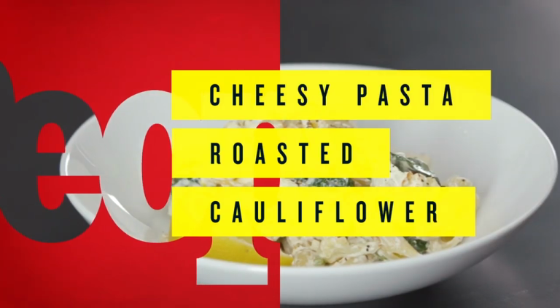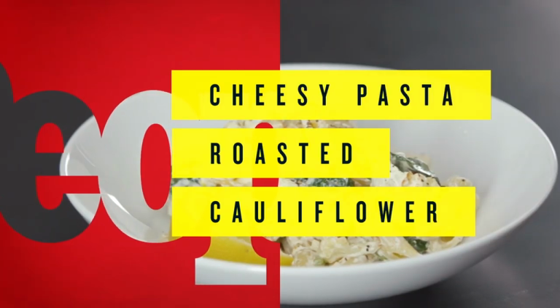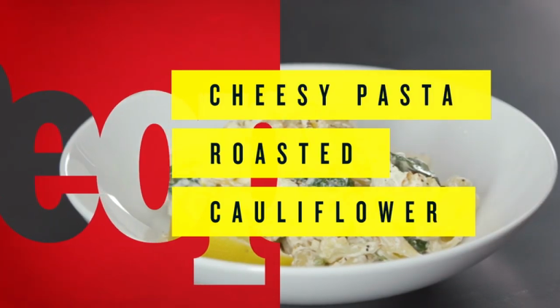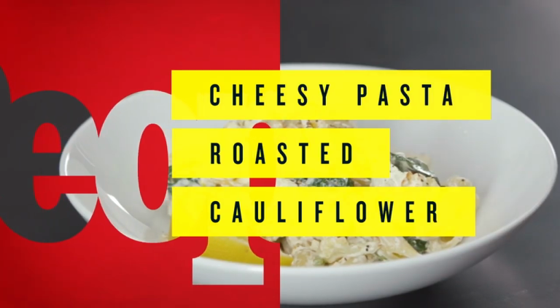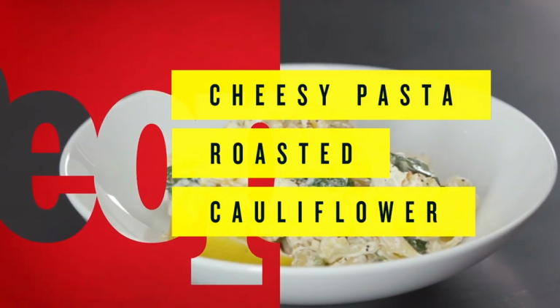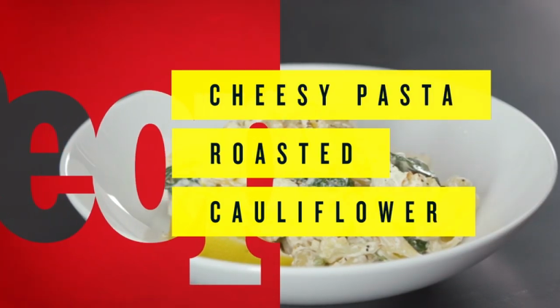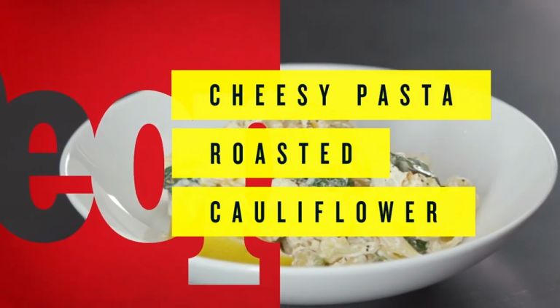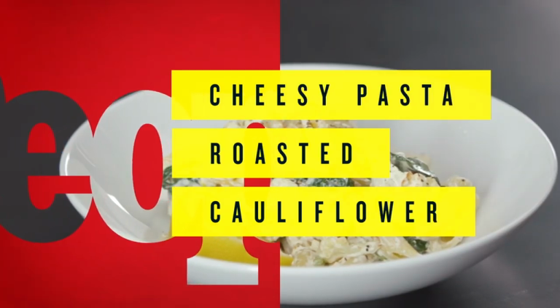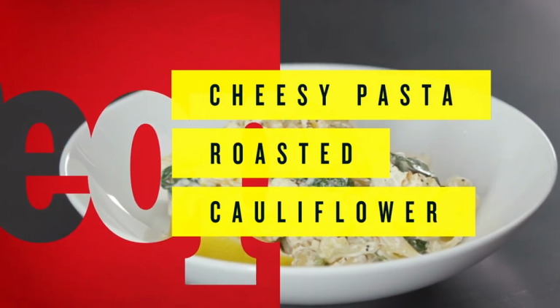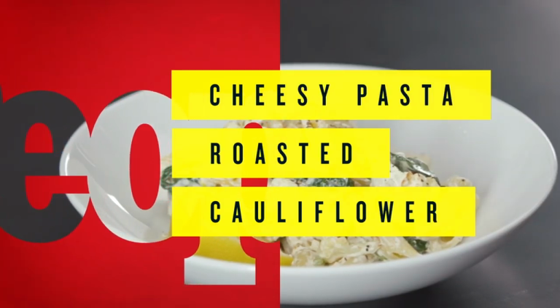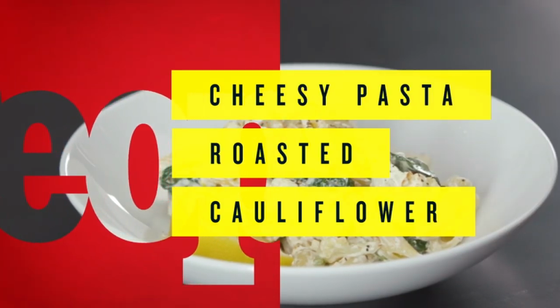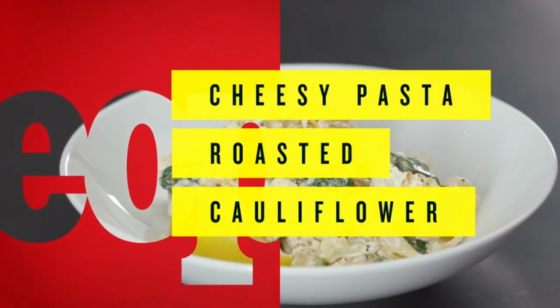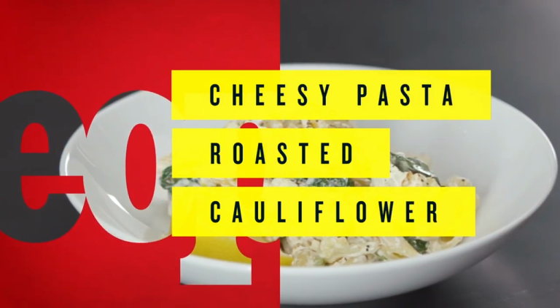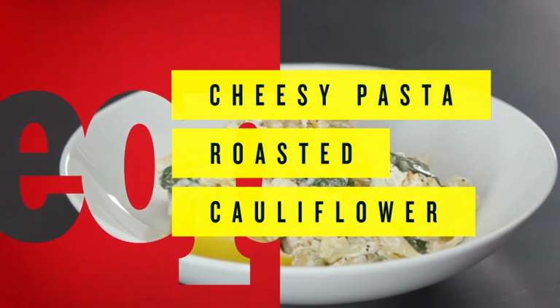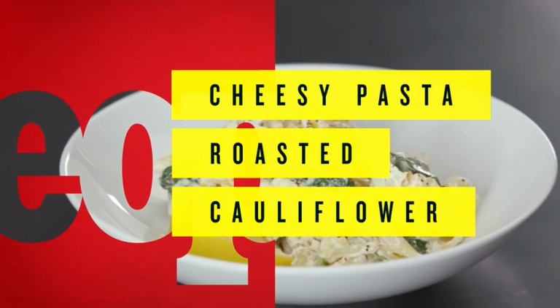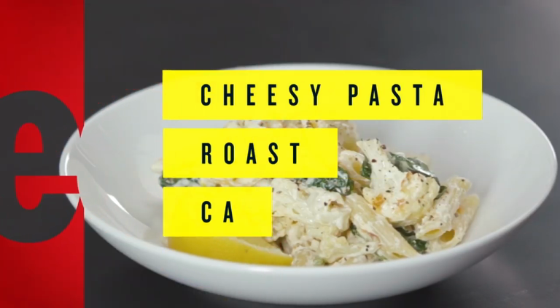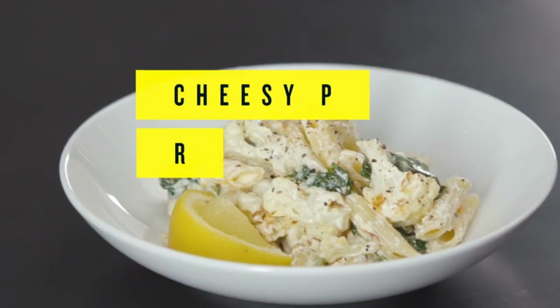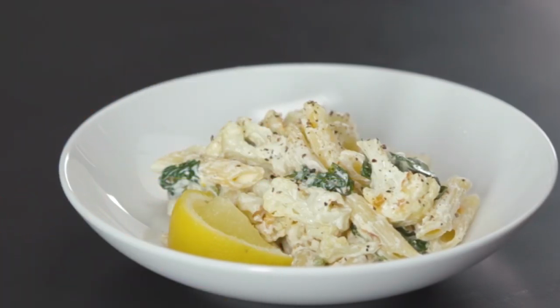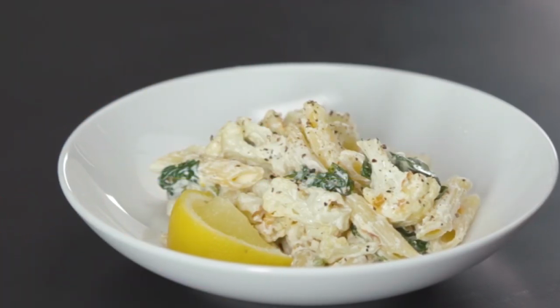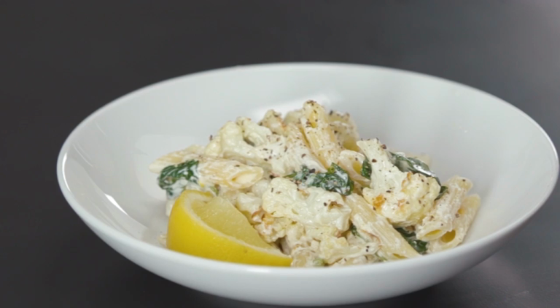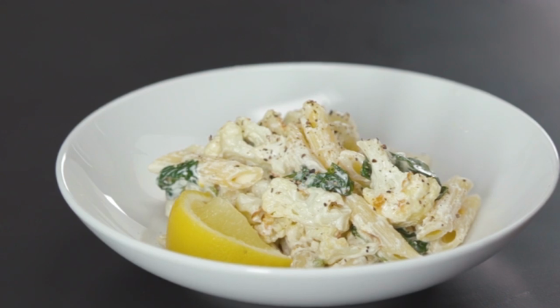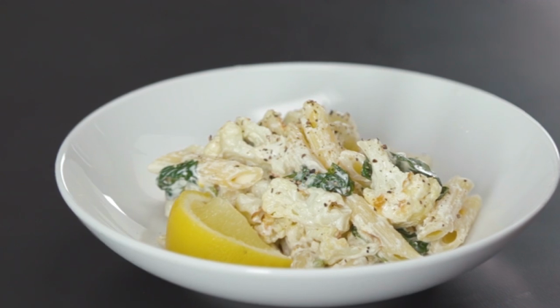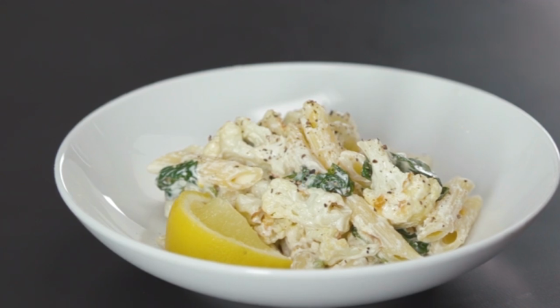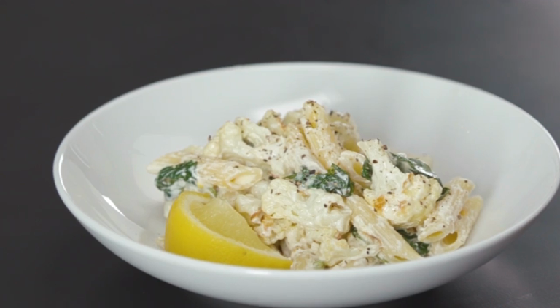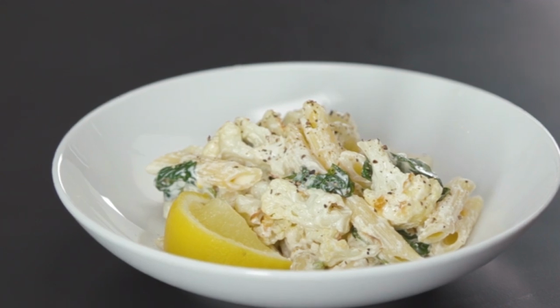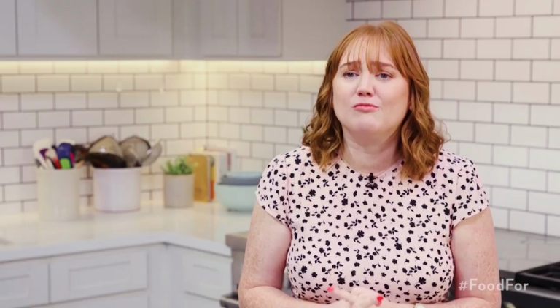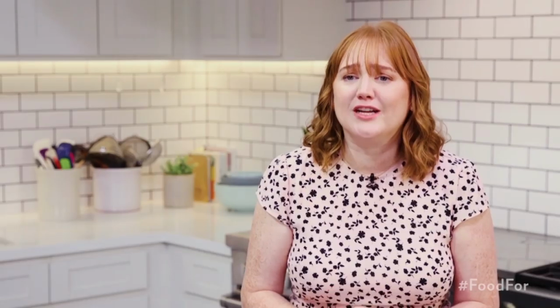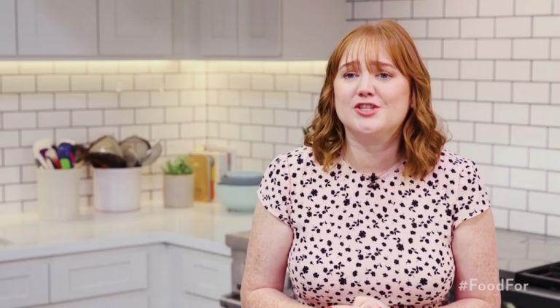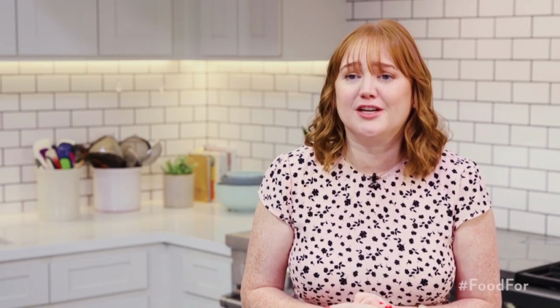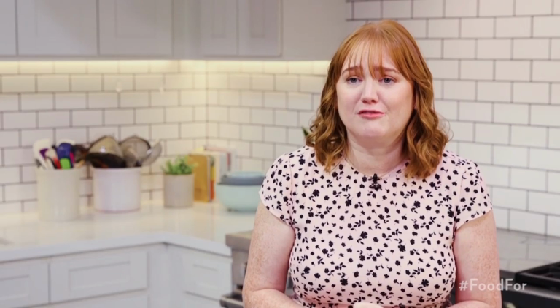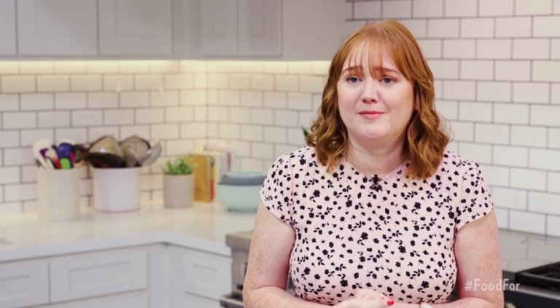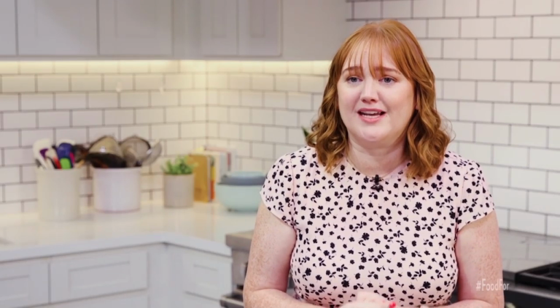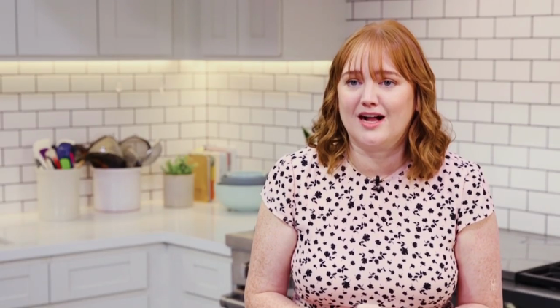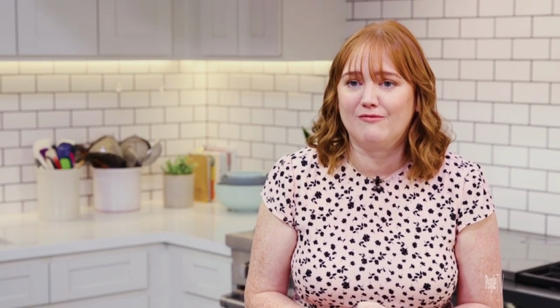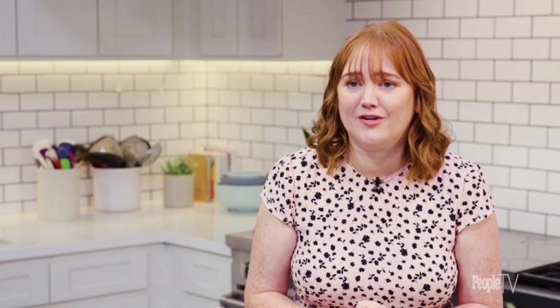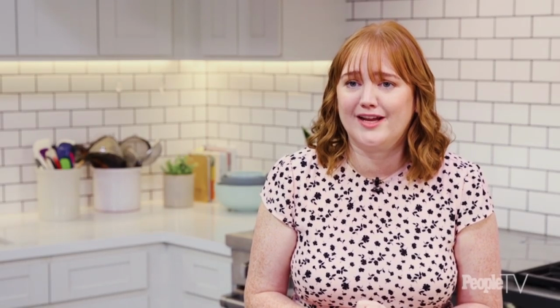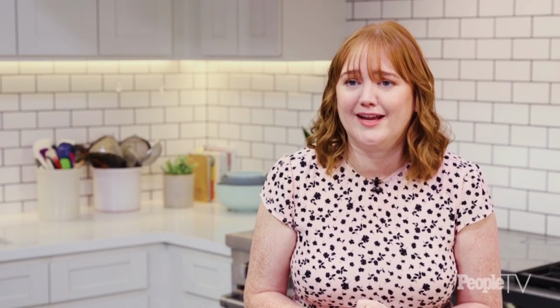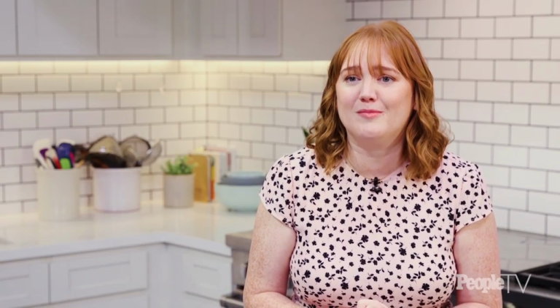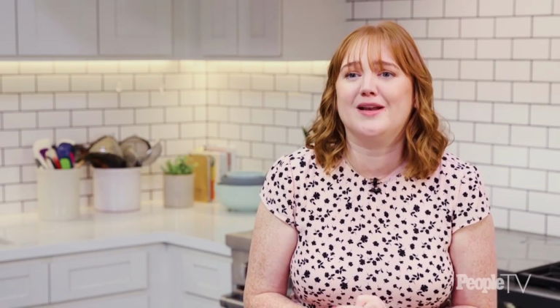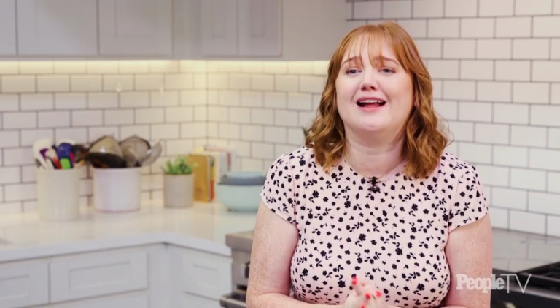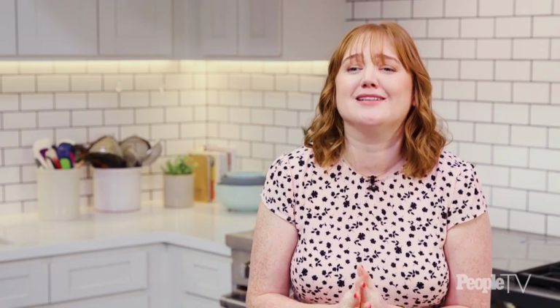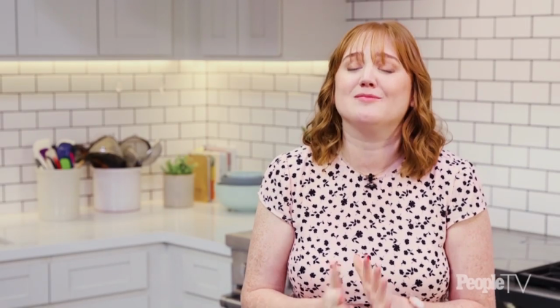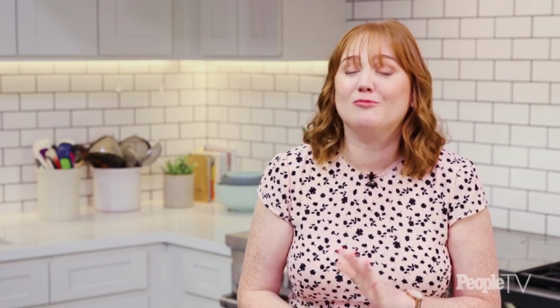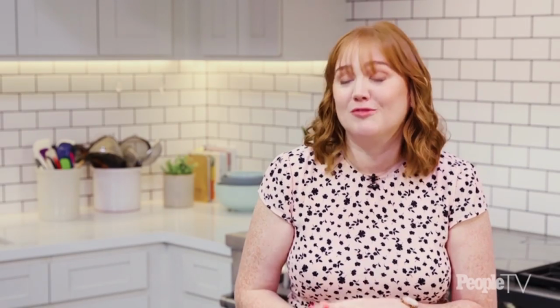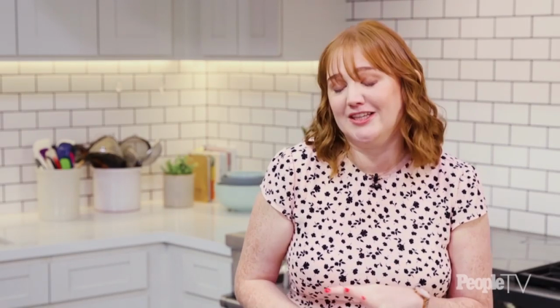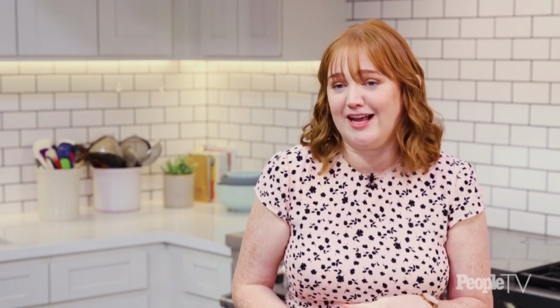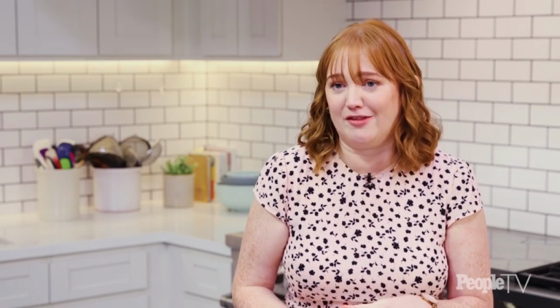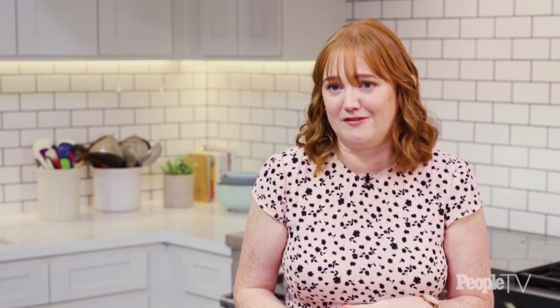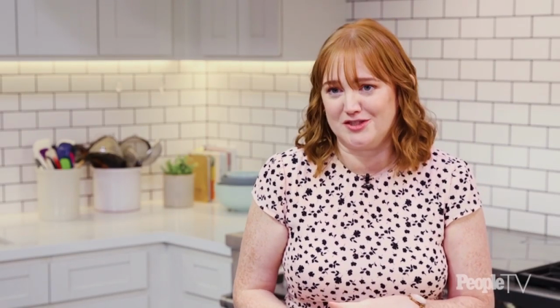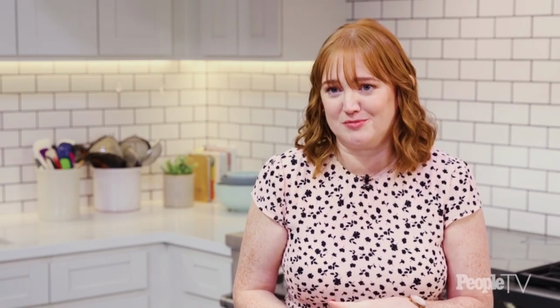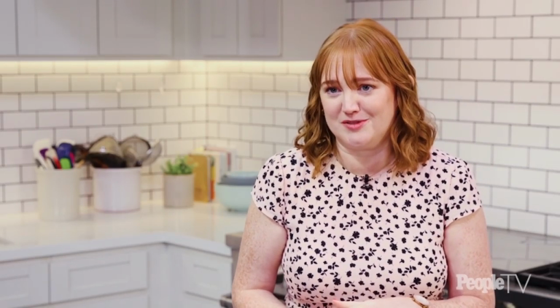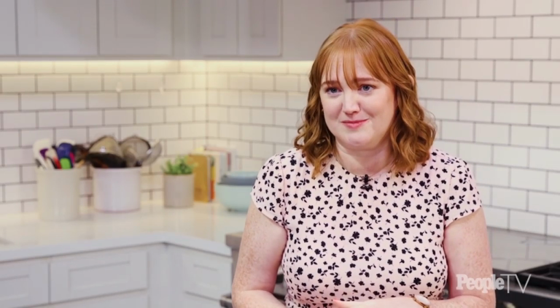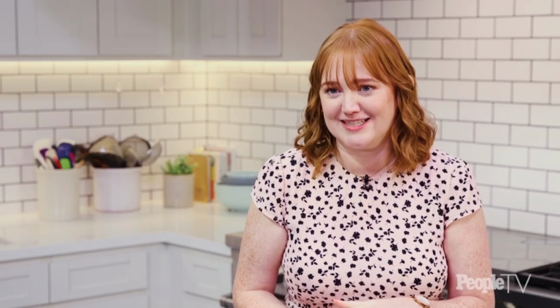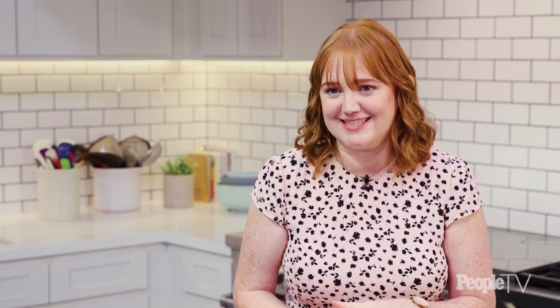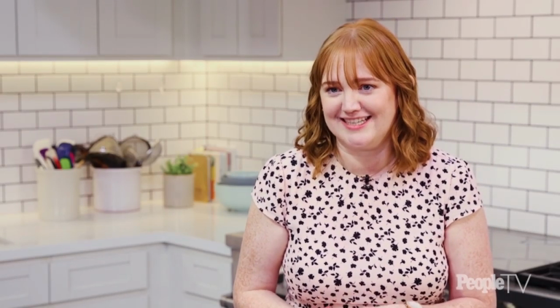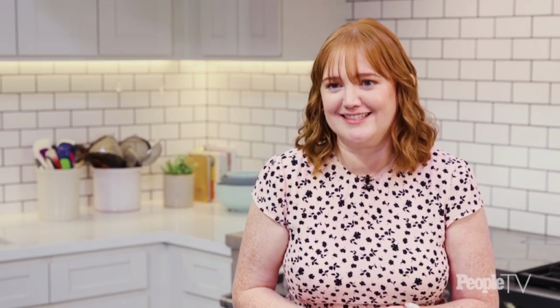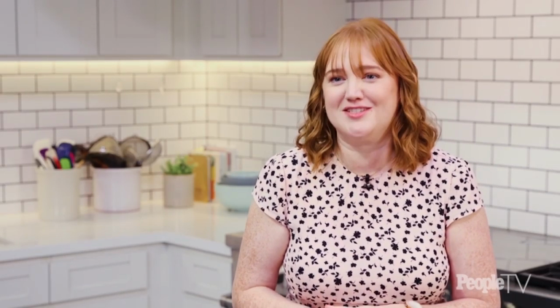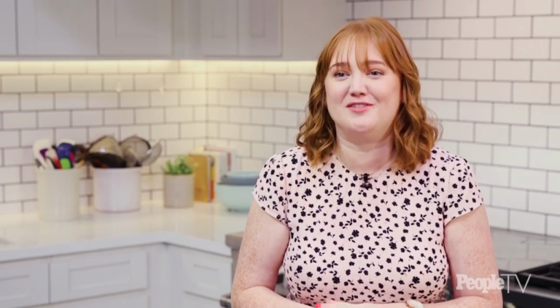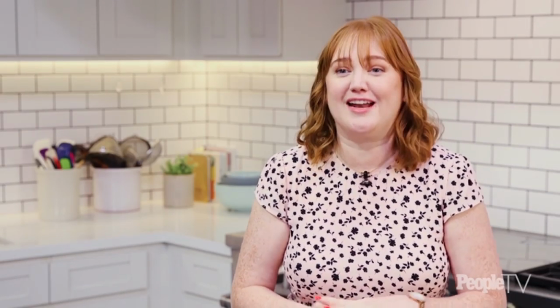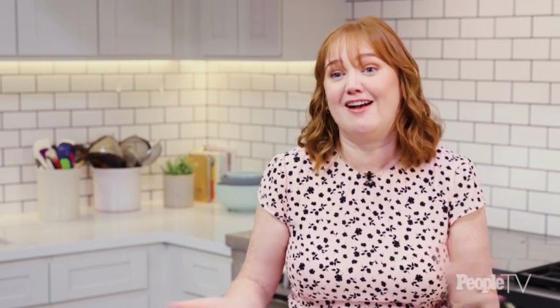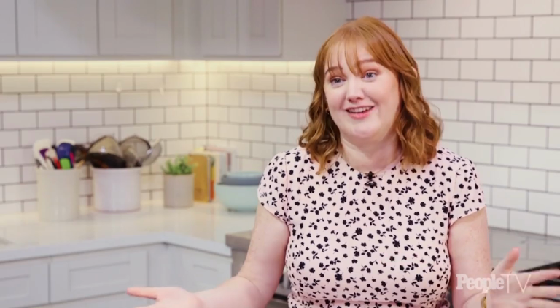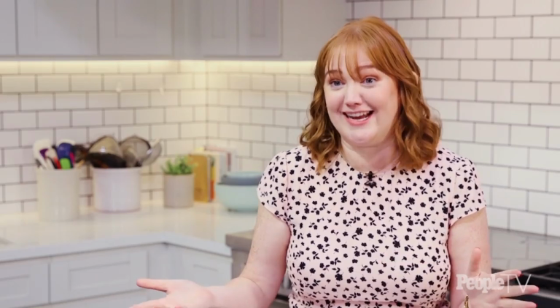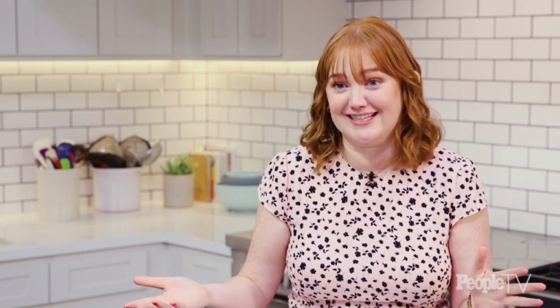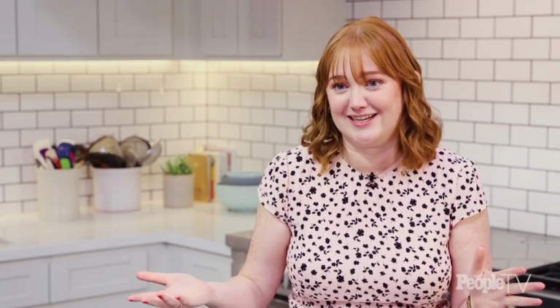This cheesy pasta with roasted cauliflower is rich and creamy and comforting, but it has some really healthy vegetables mixed in, so you can have it anytime.